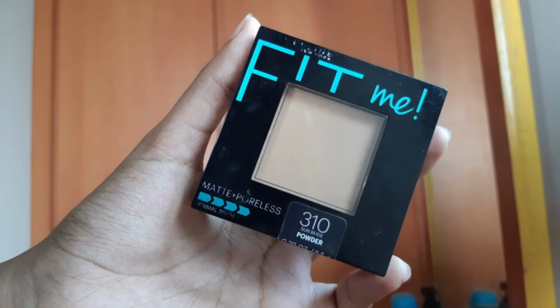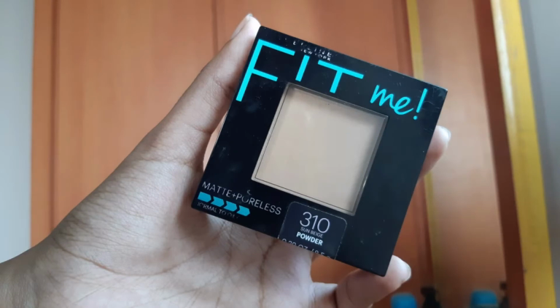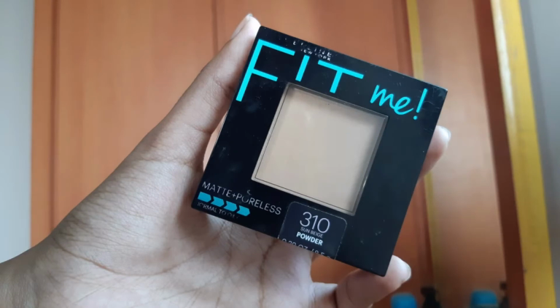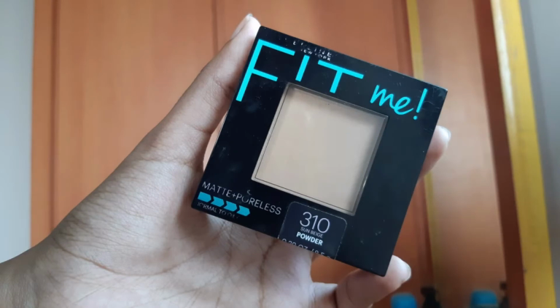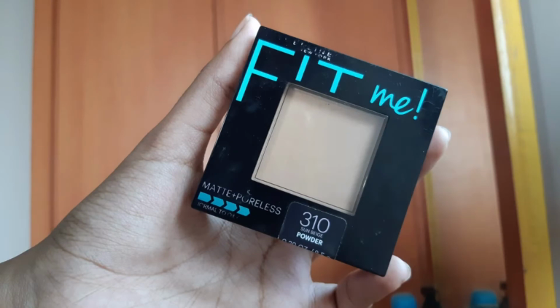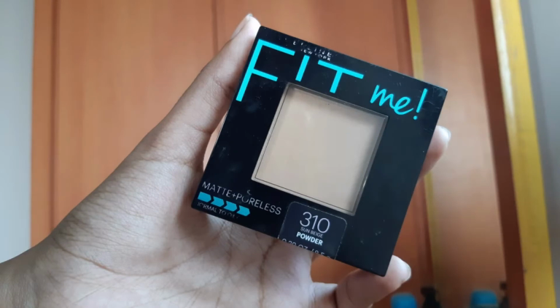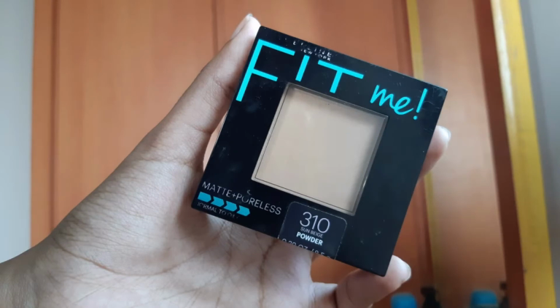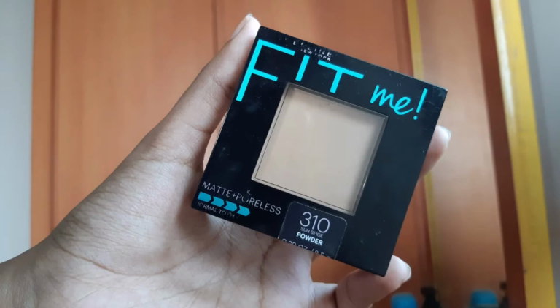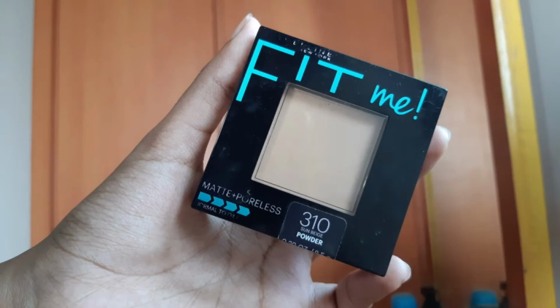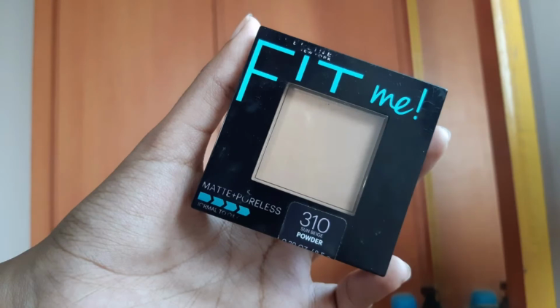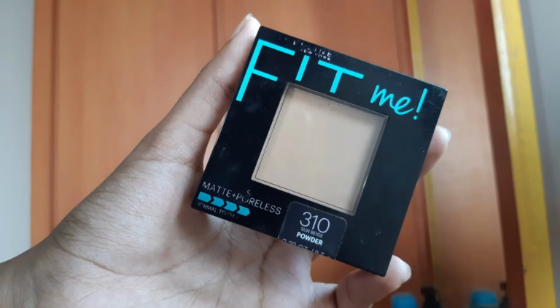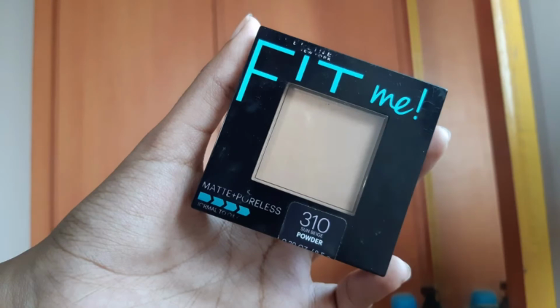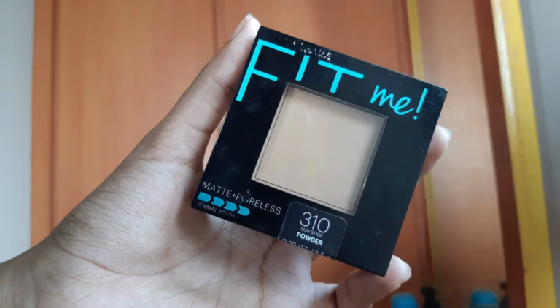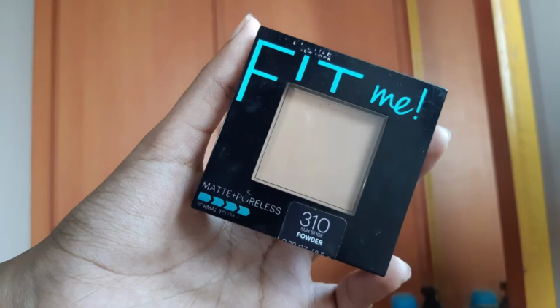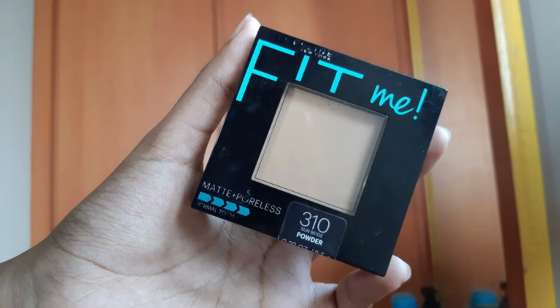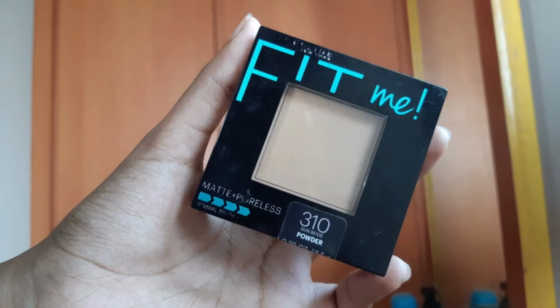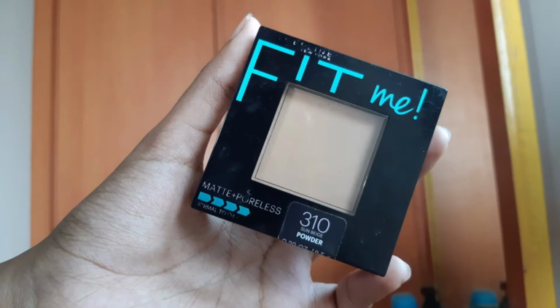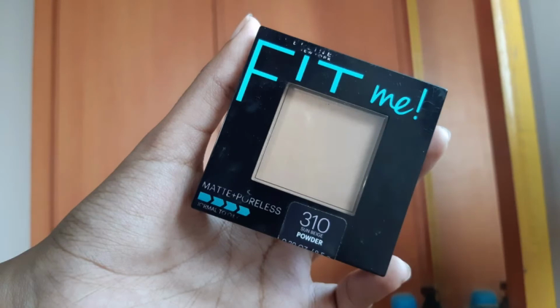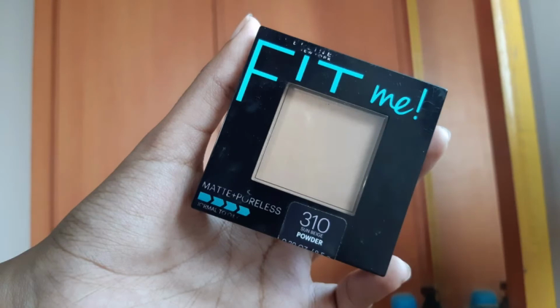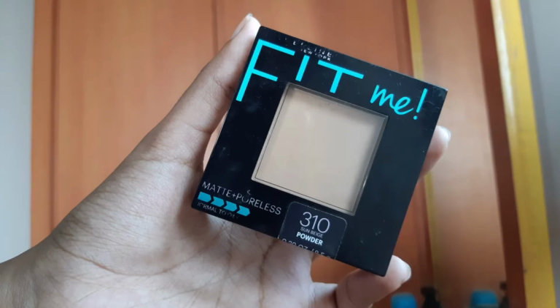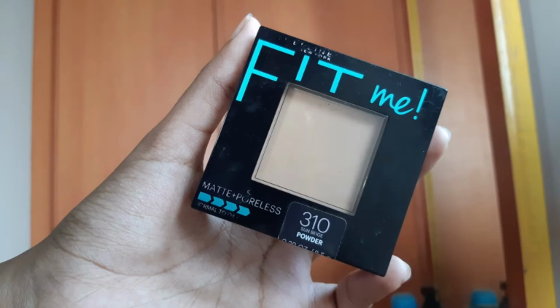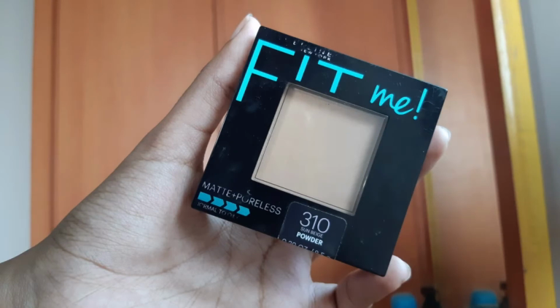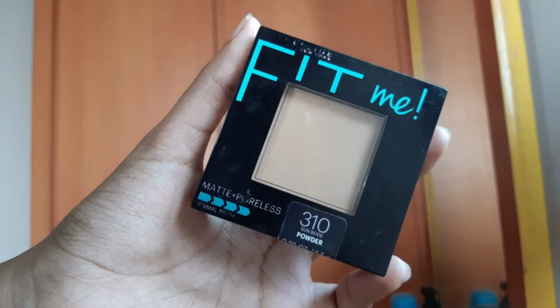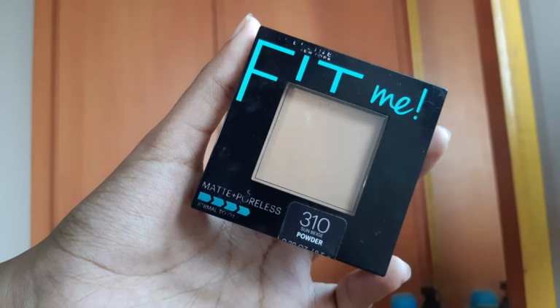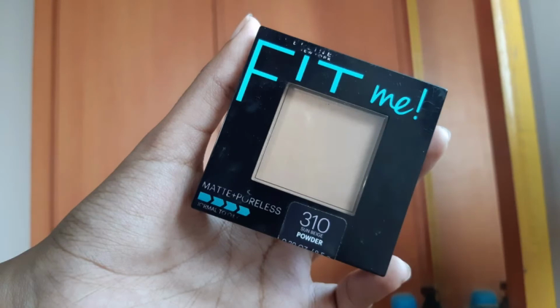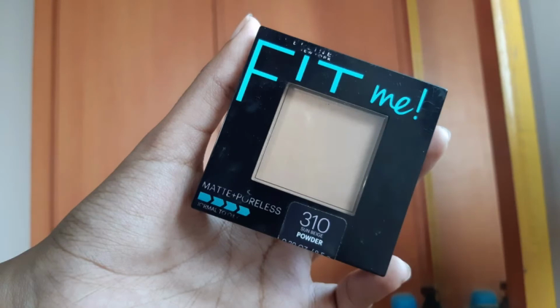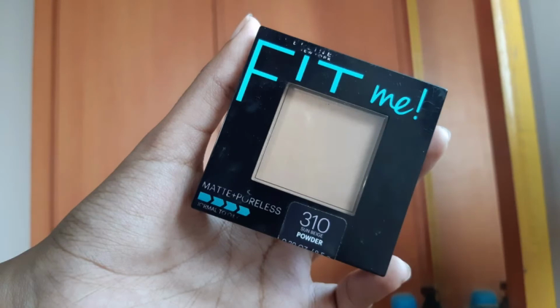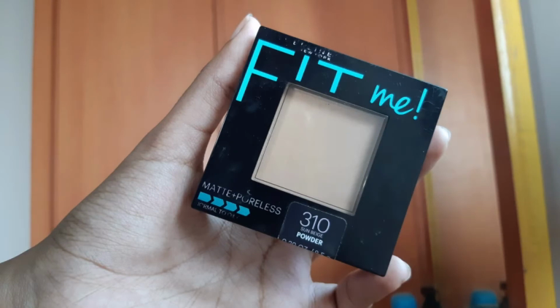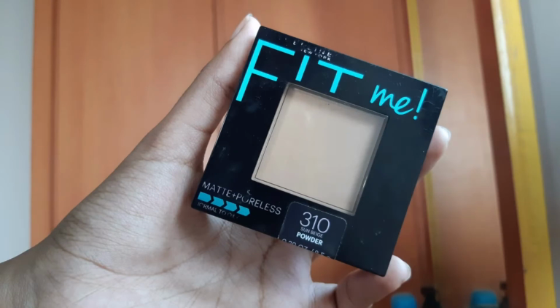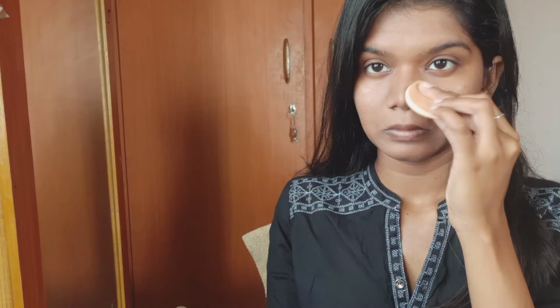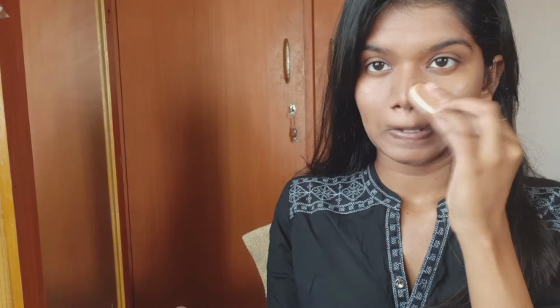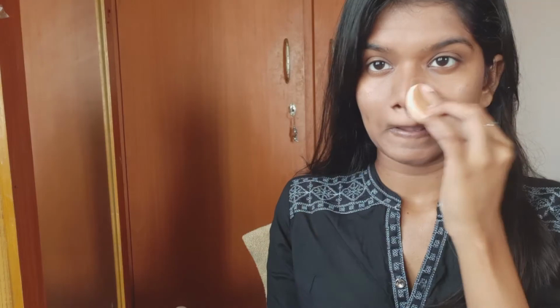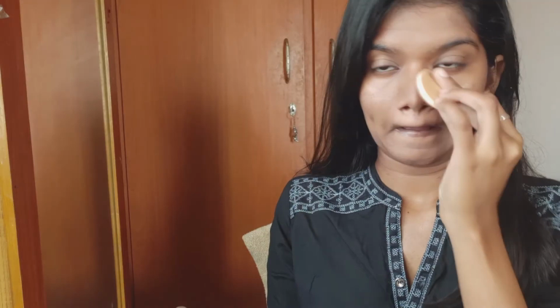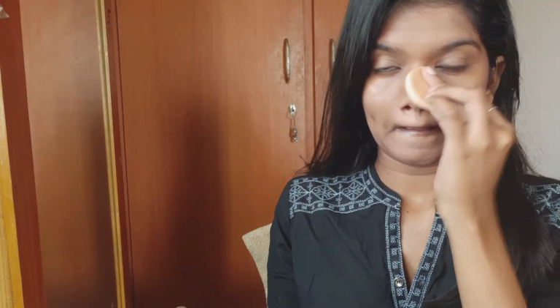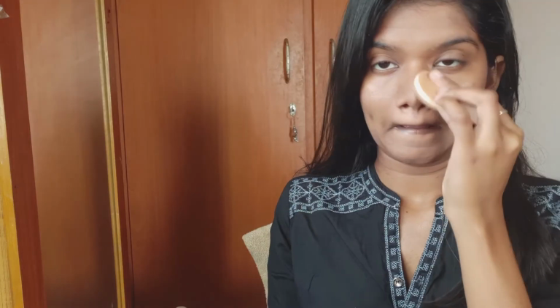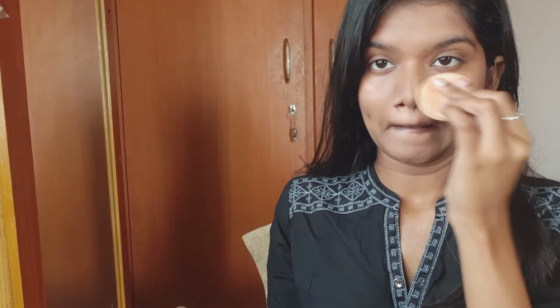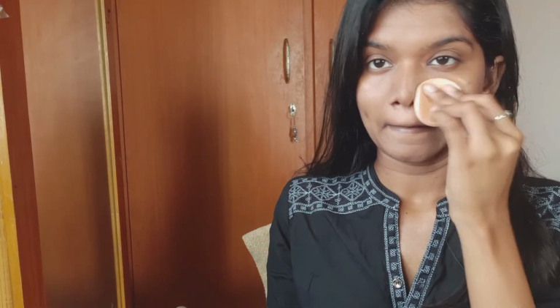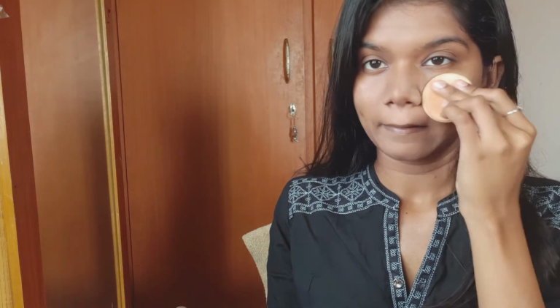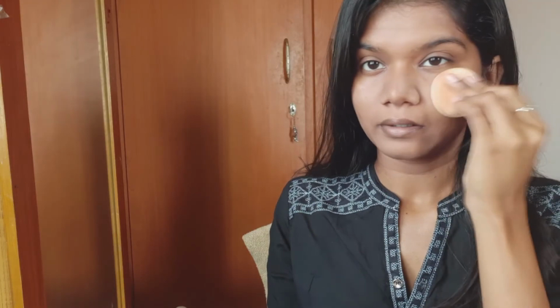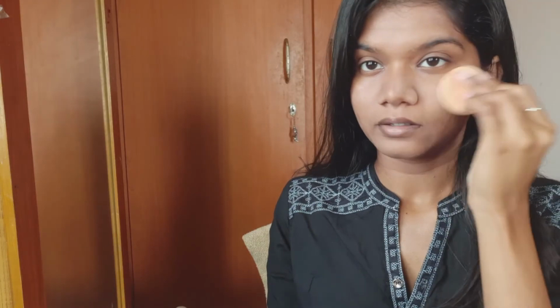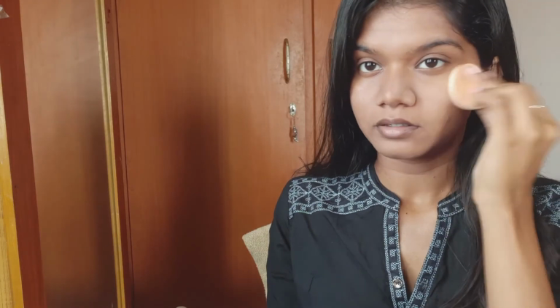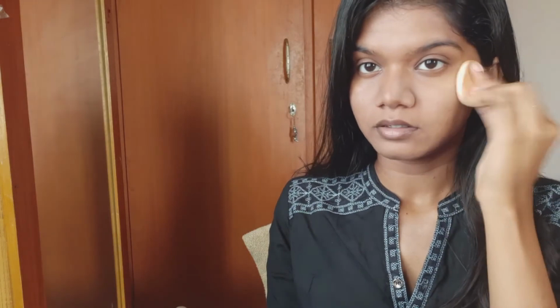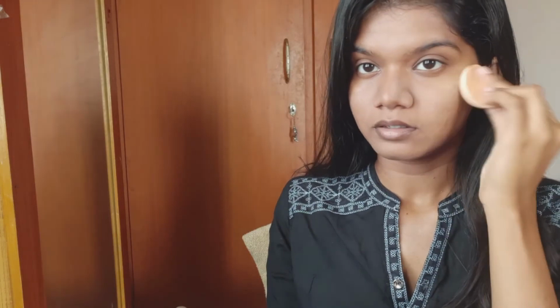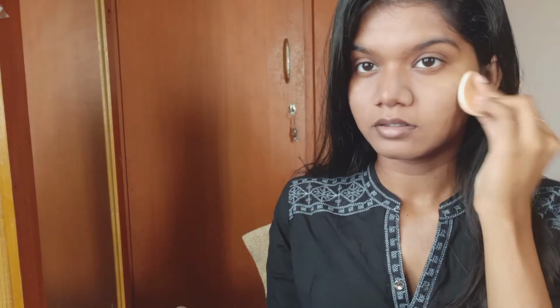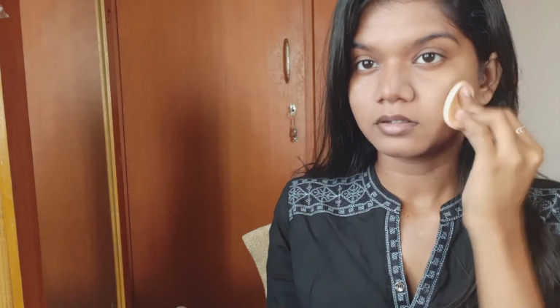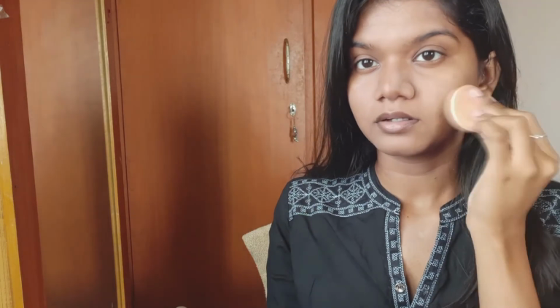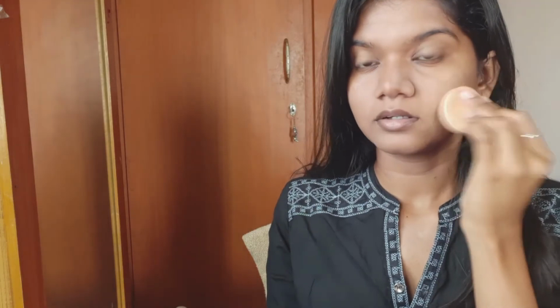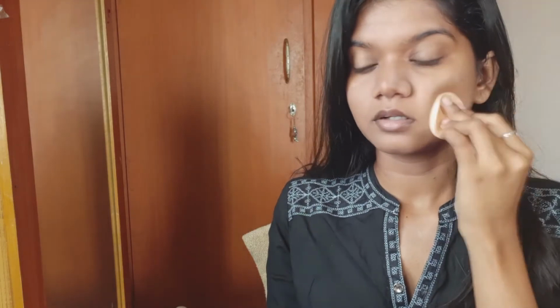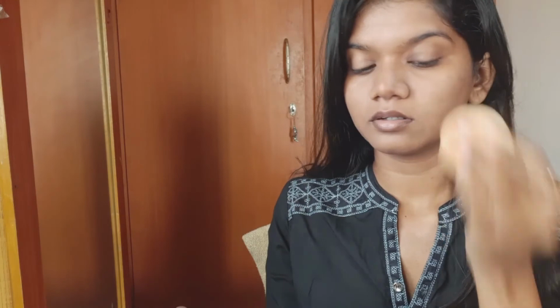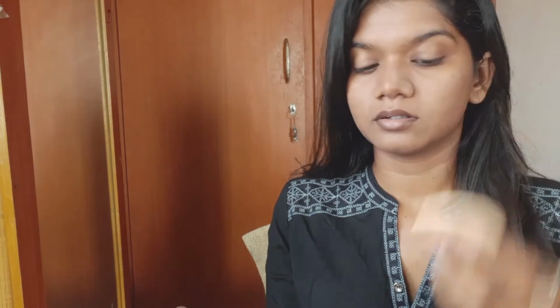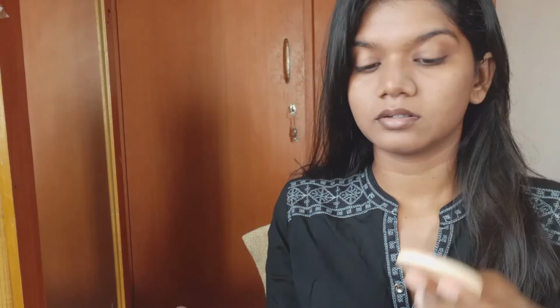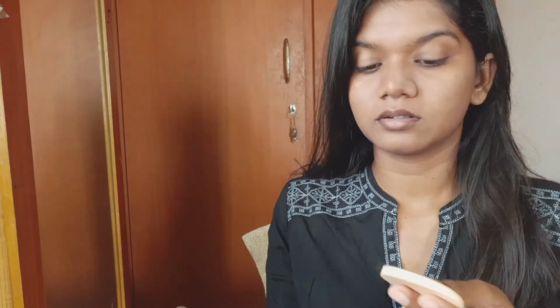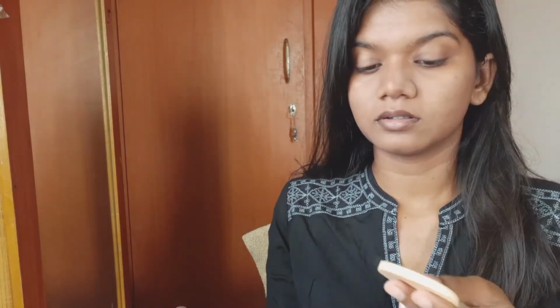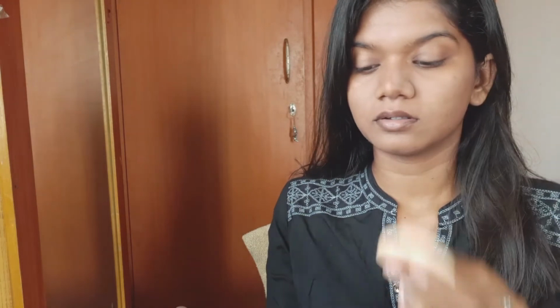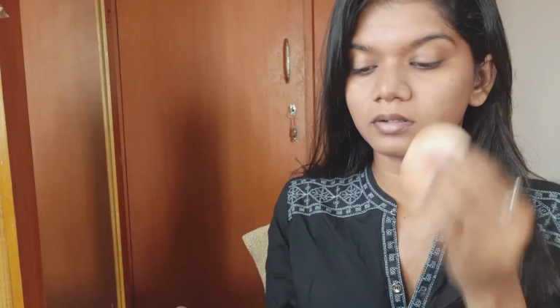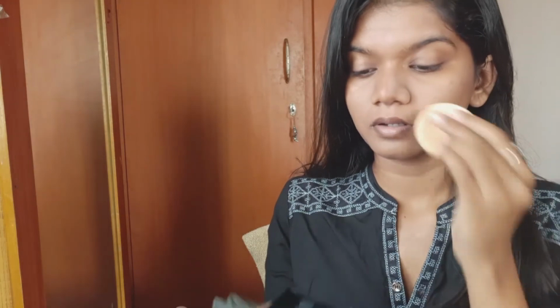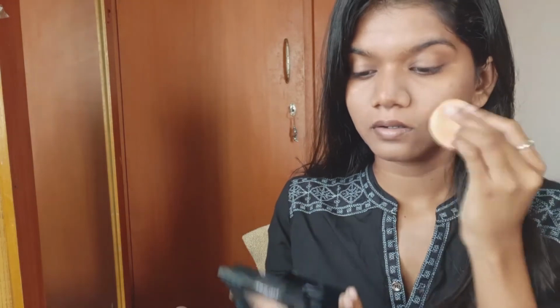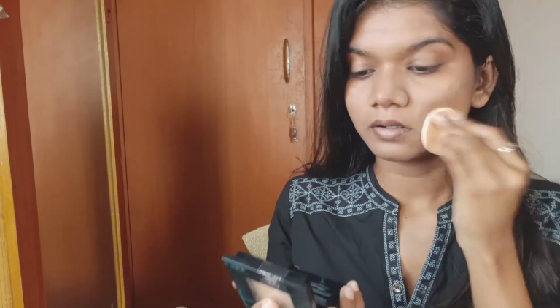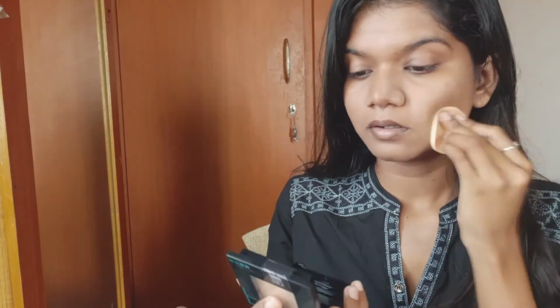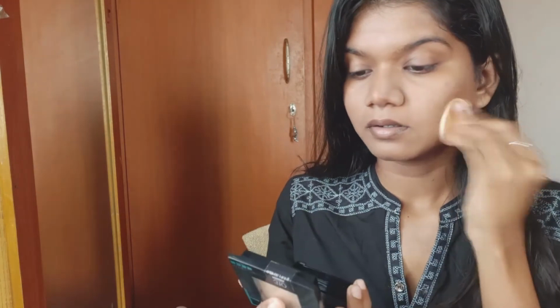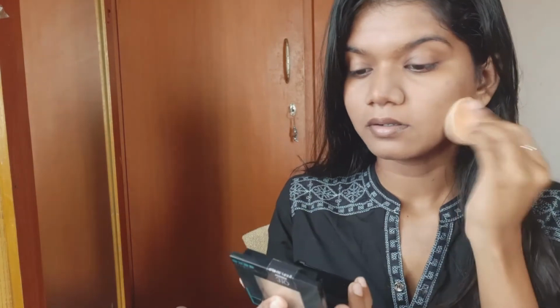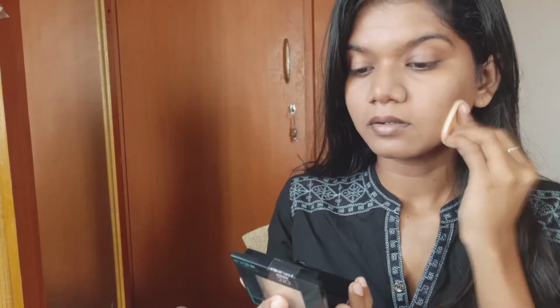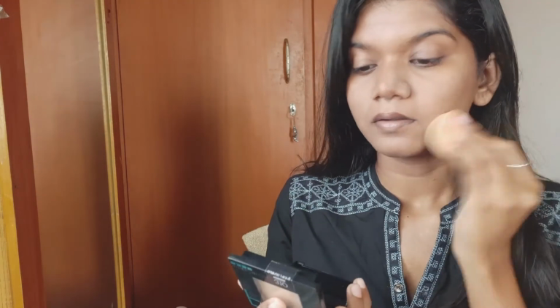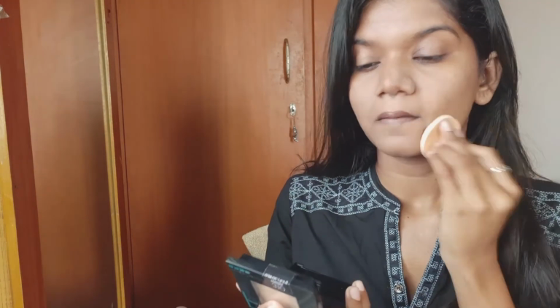I will use Maybelline Fit Me Compact Powder. The shade is 310 Sun Beige.